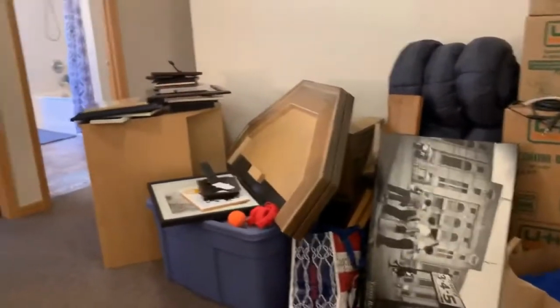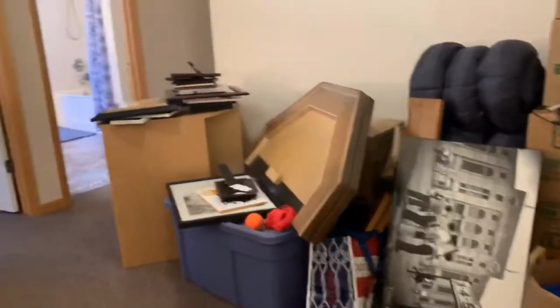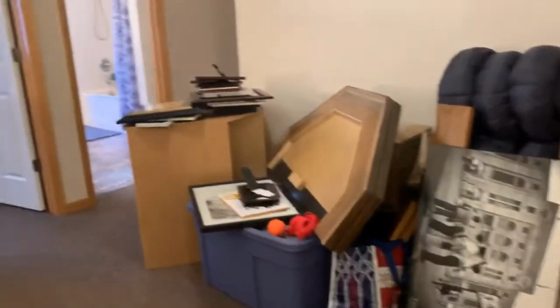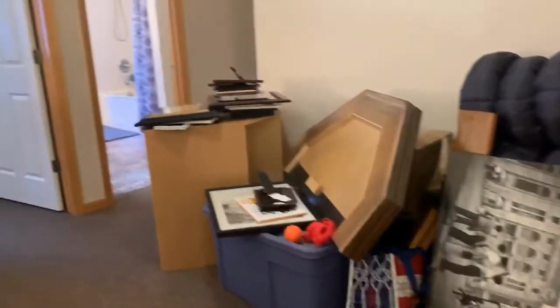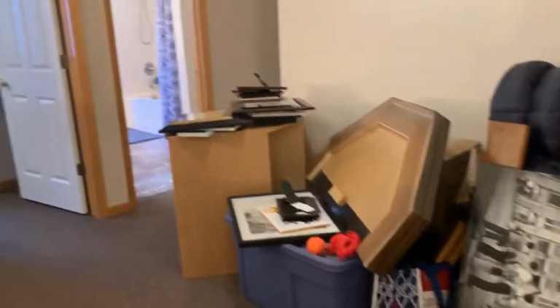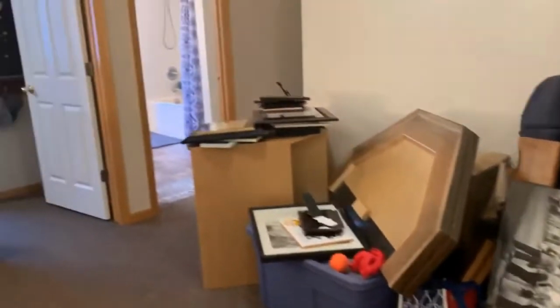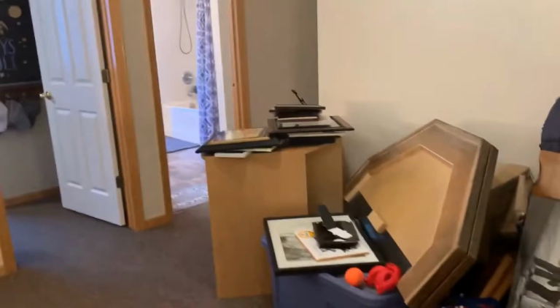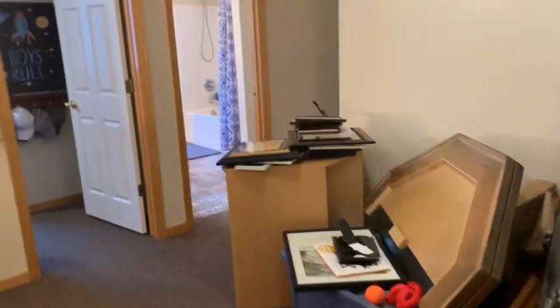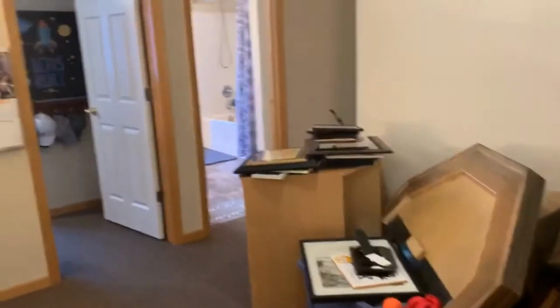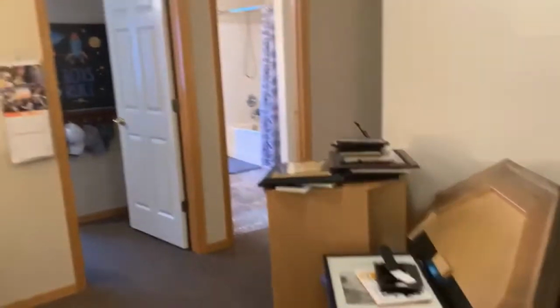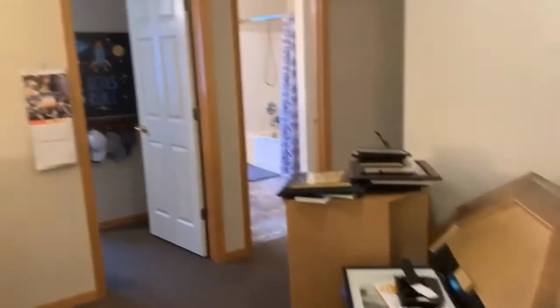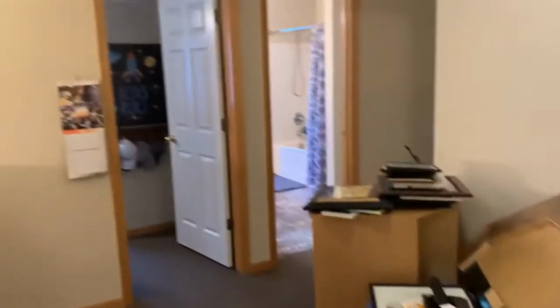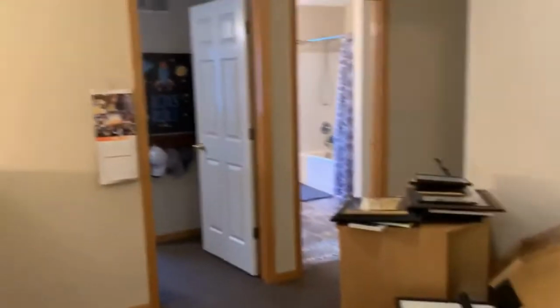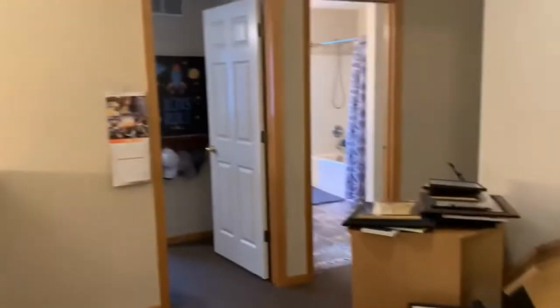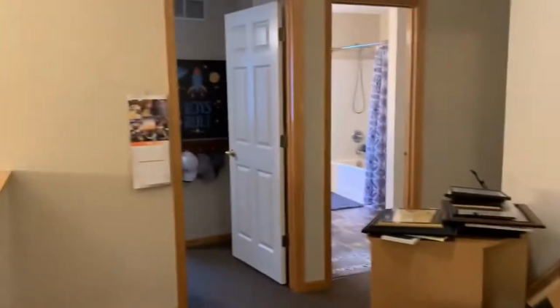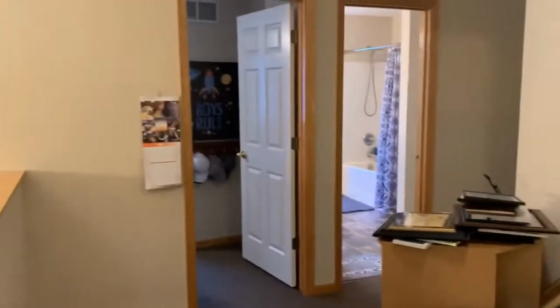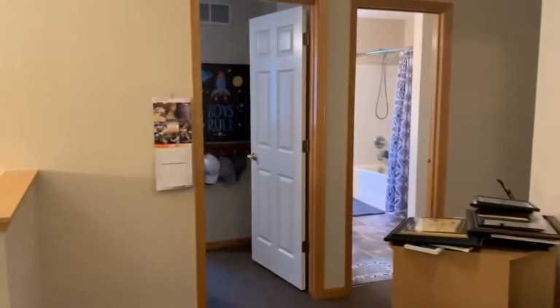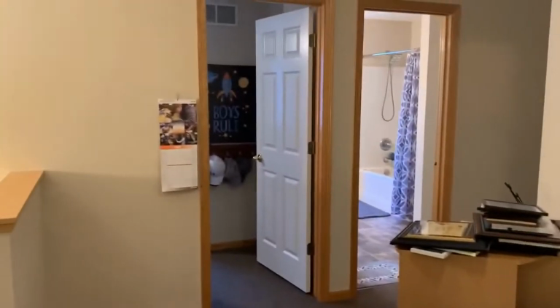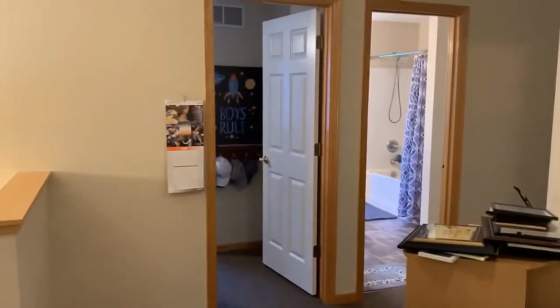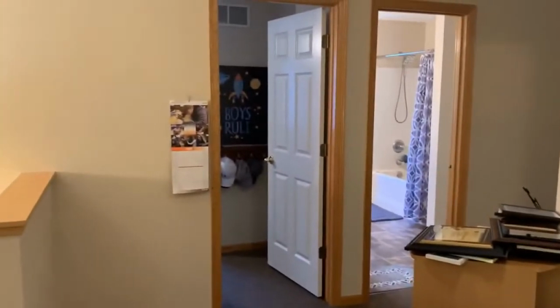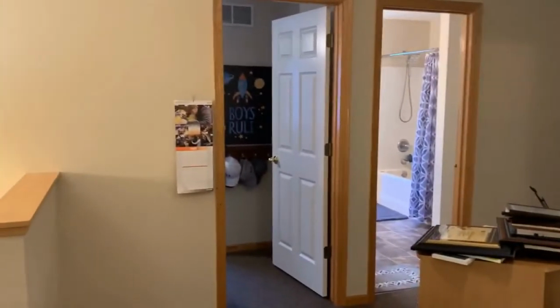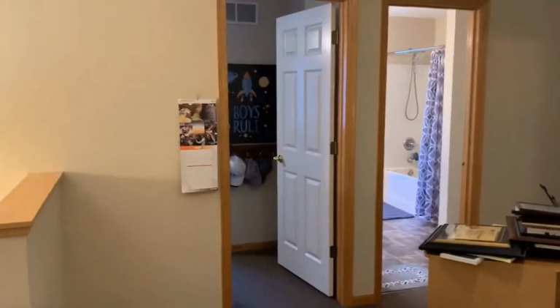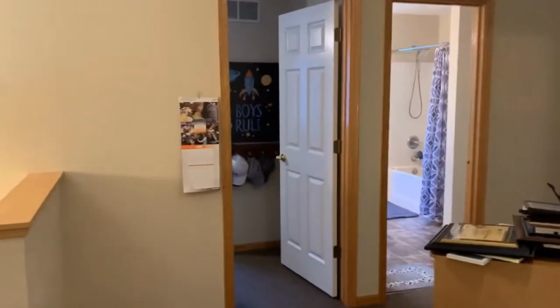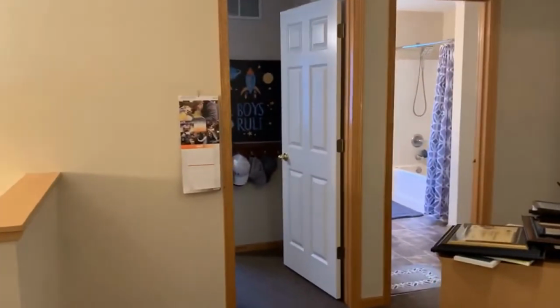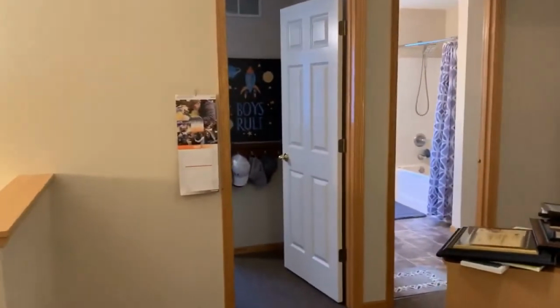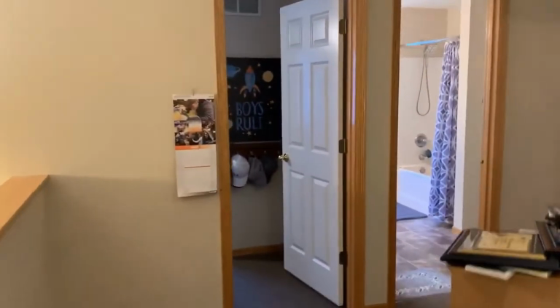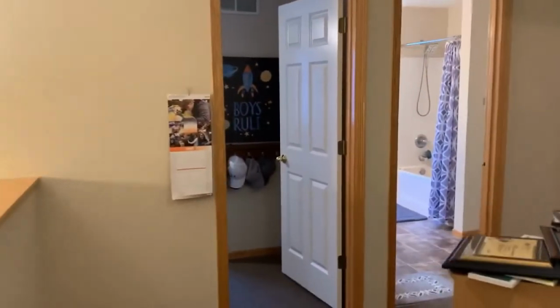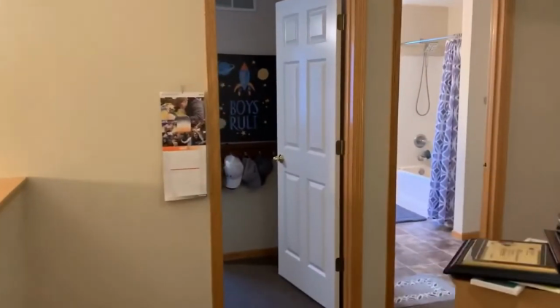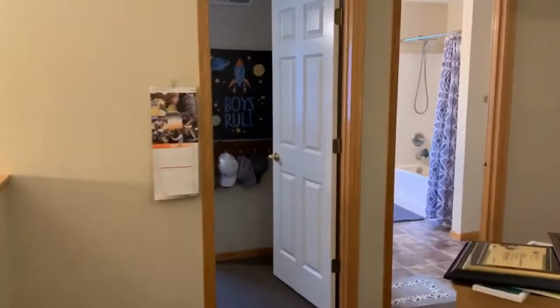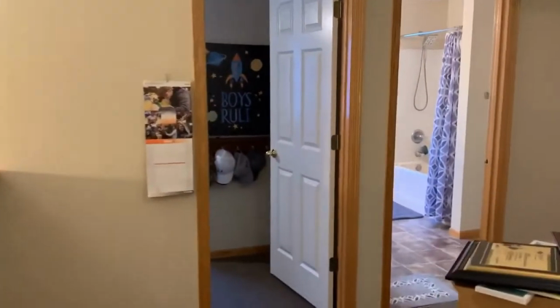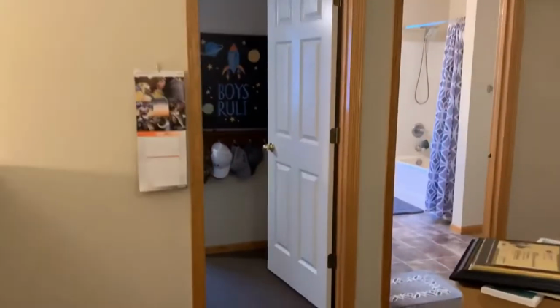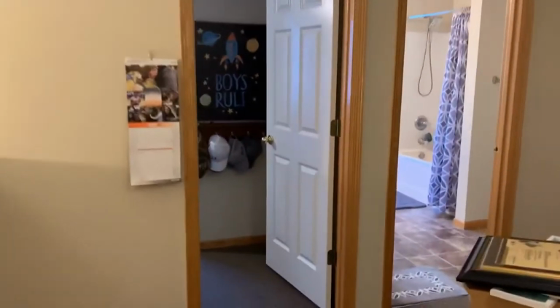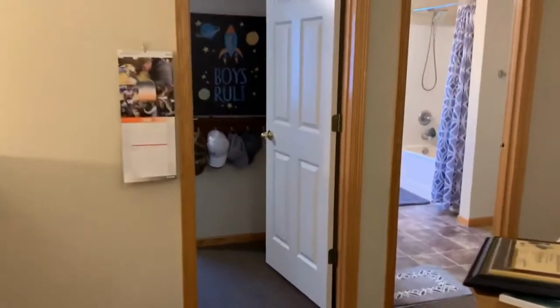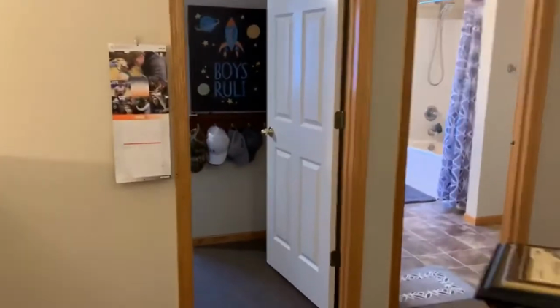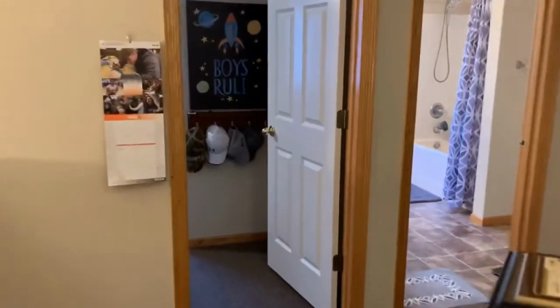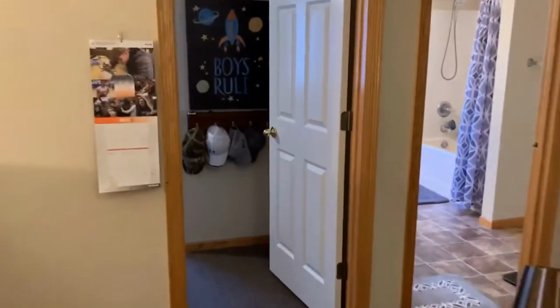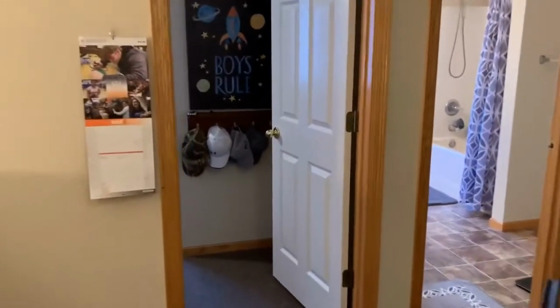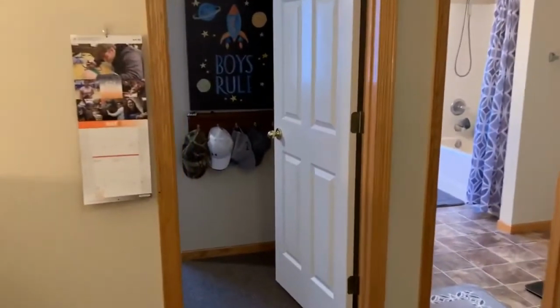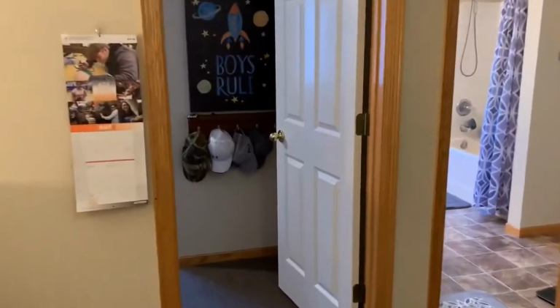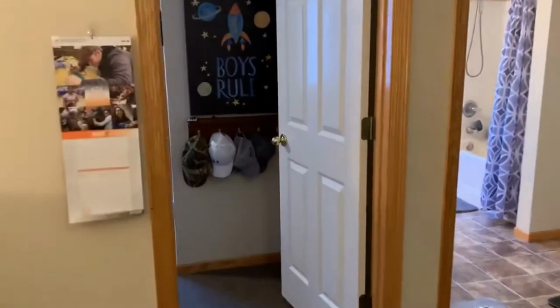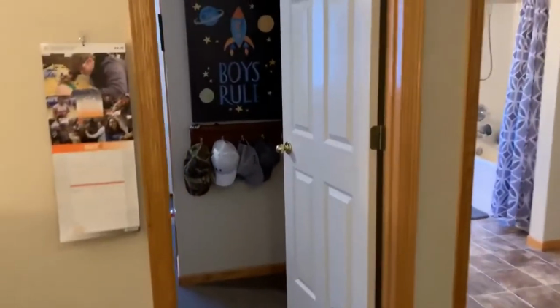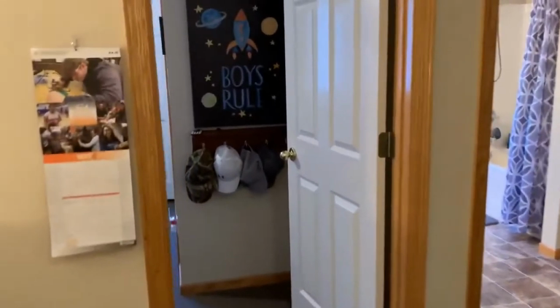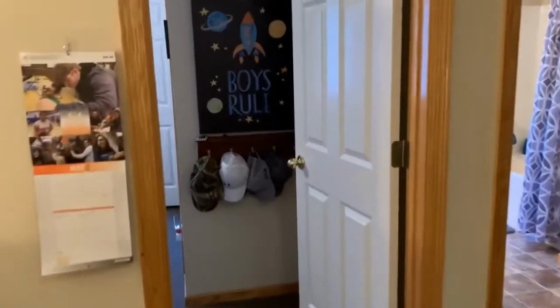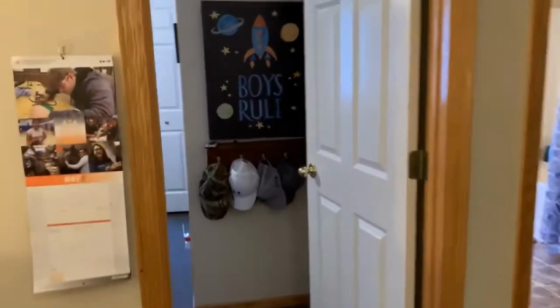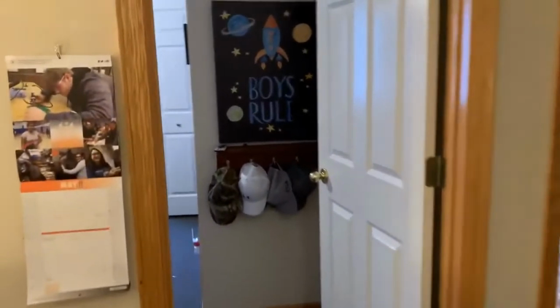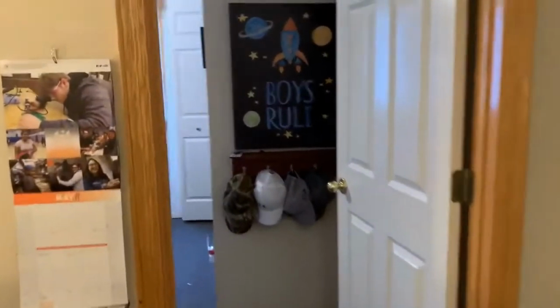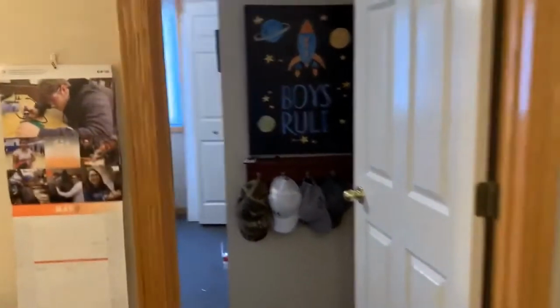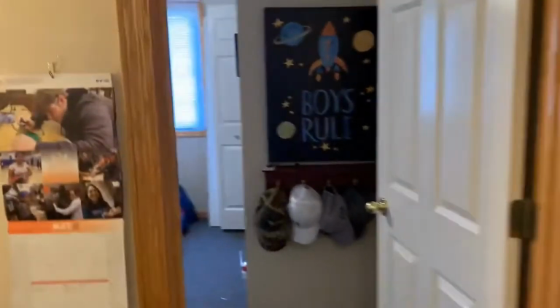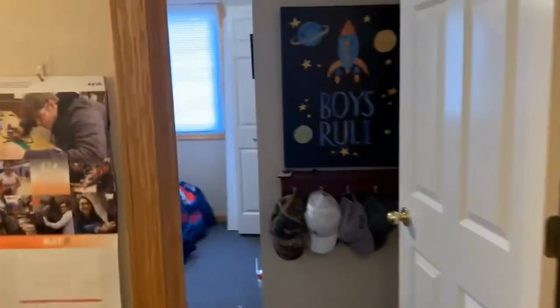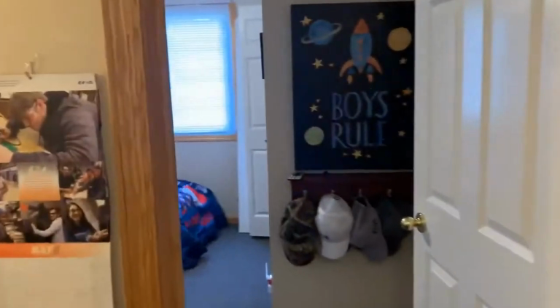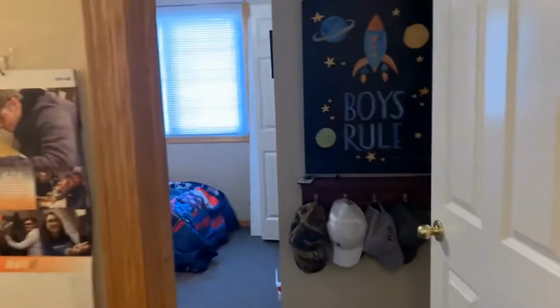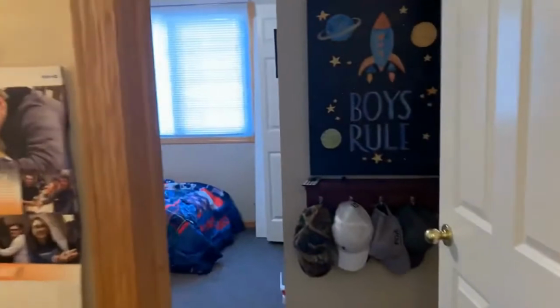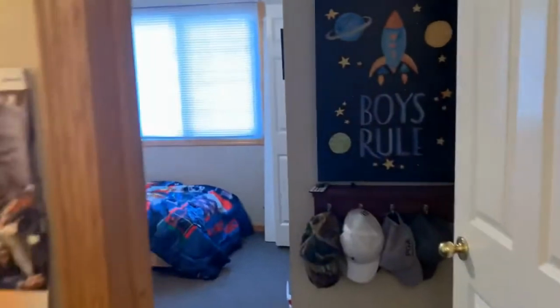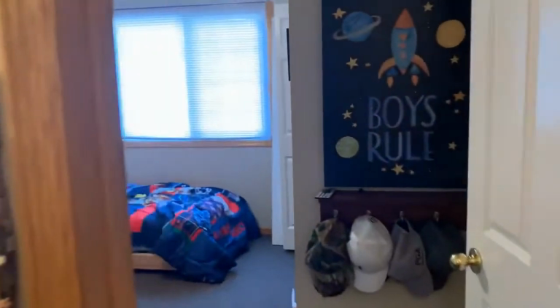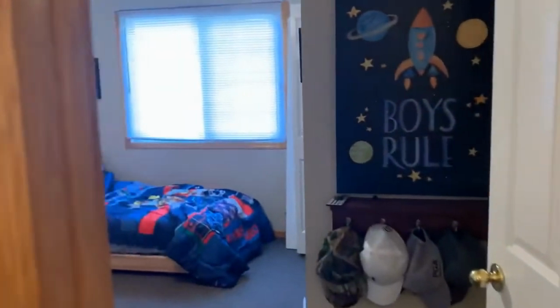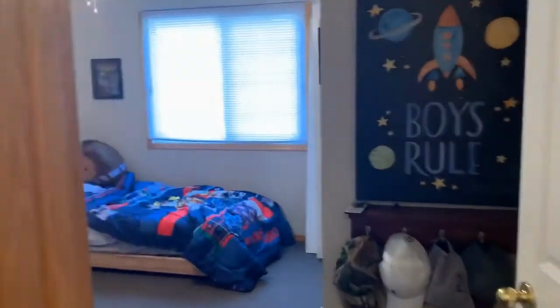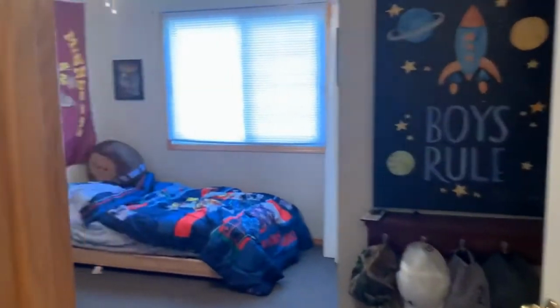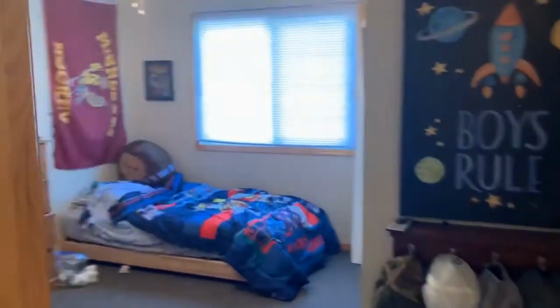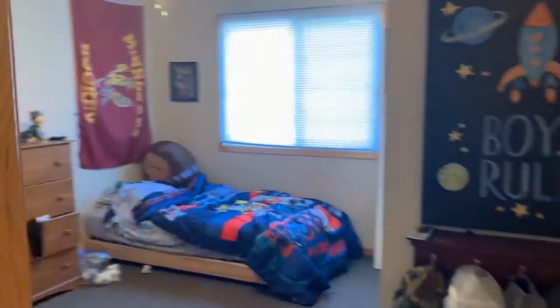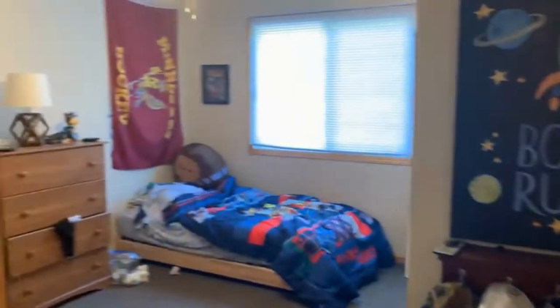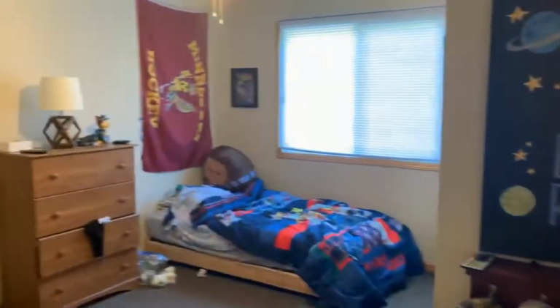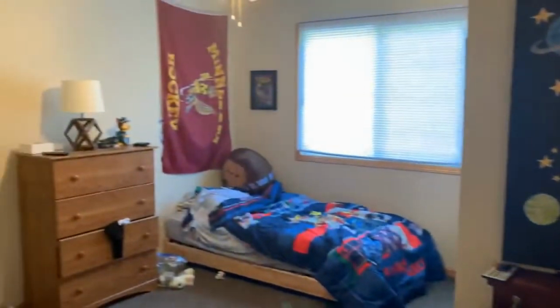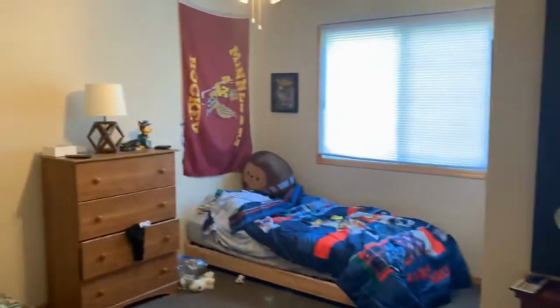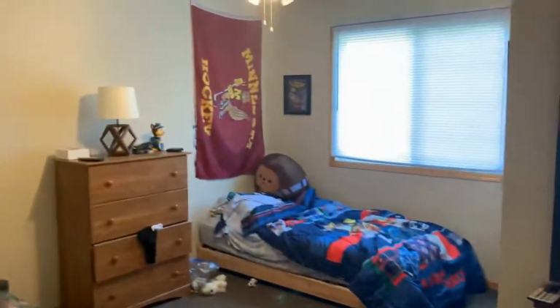The first bedroom is nicely sized and has plenty of natural light.